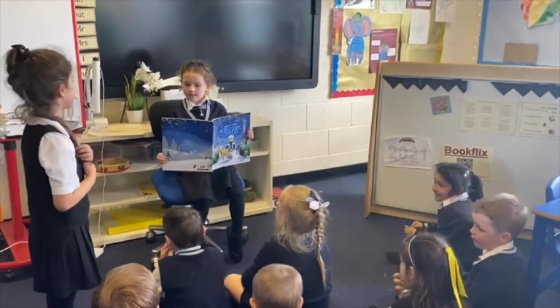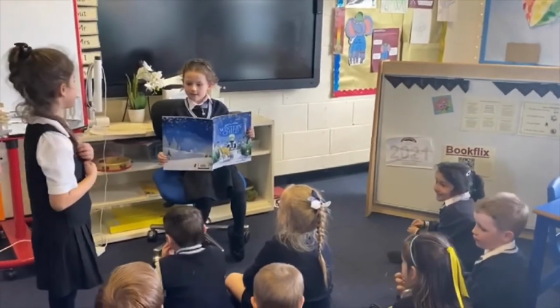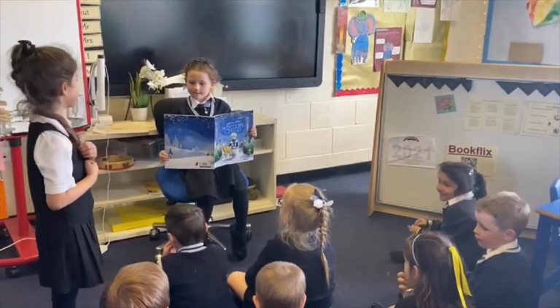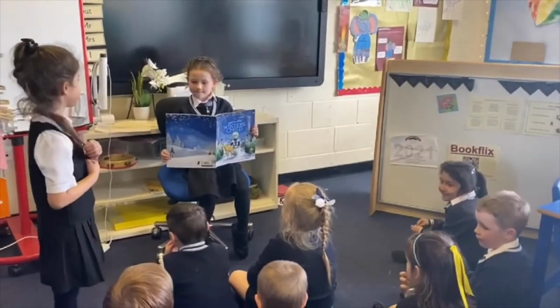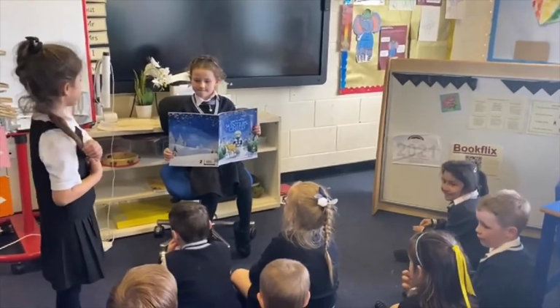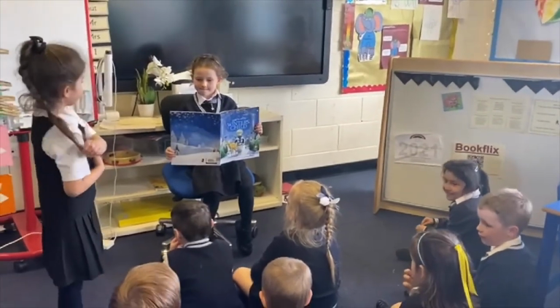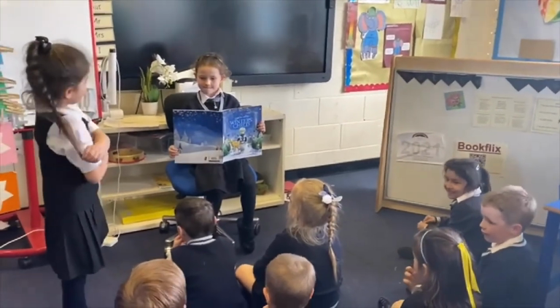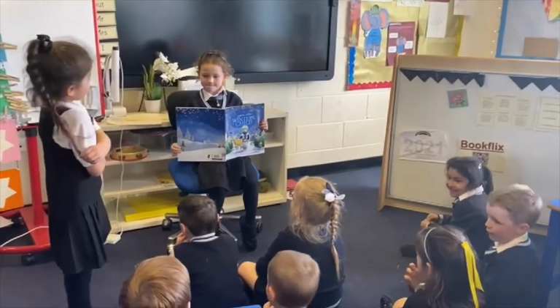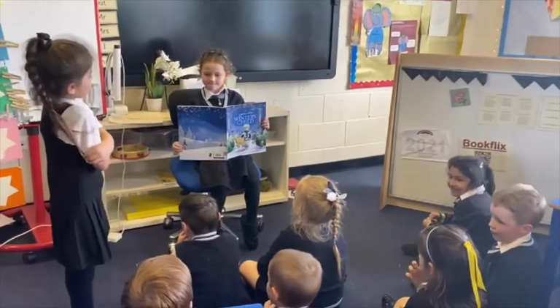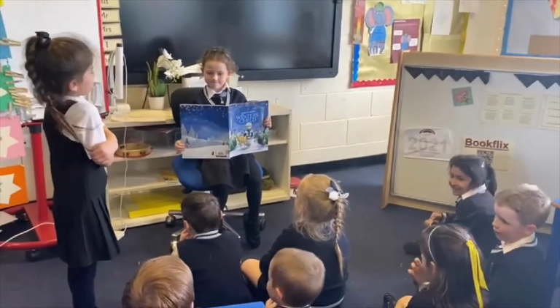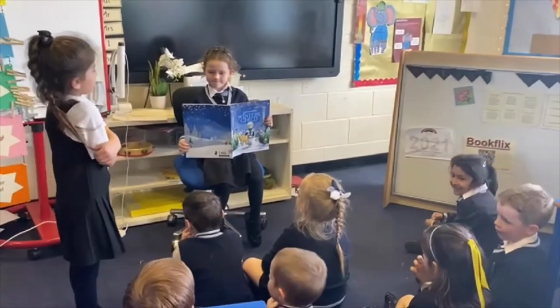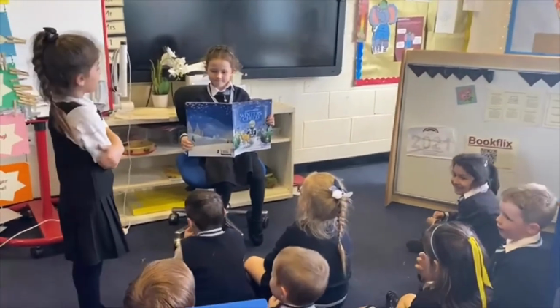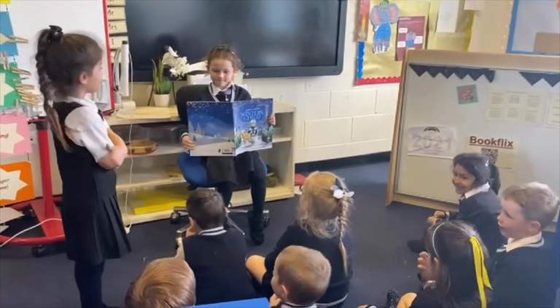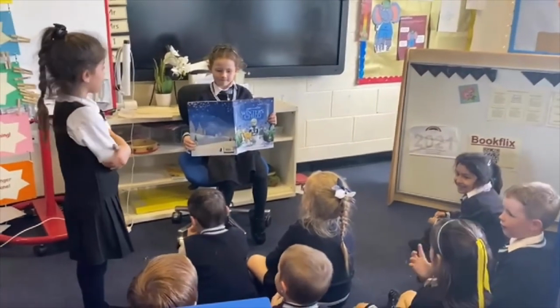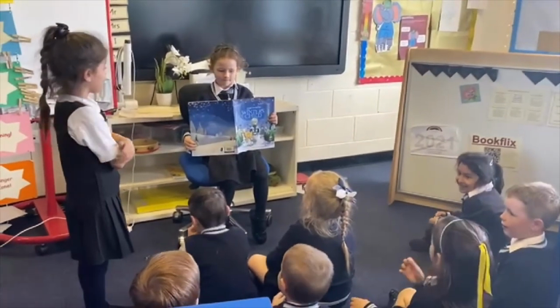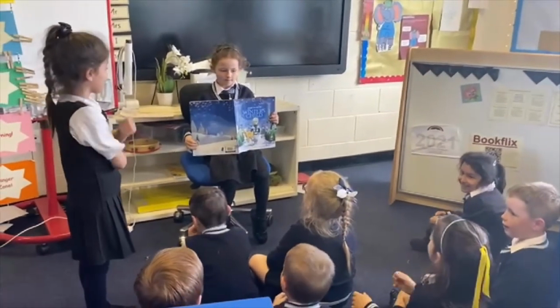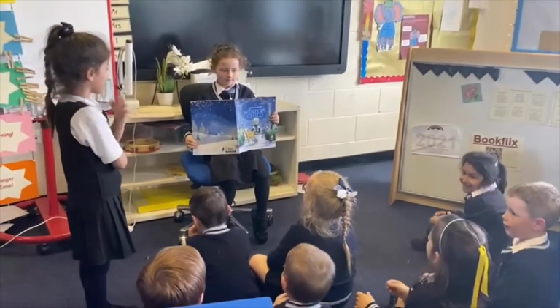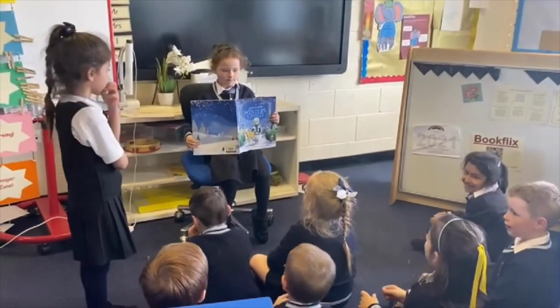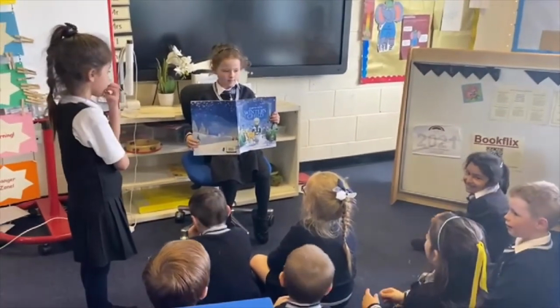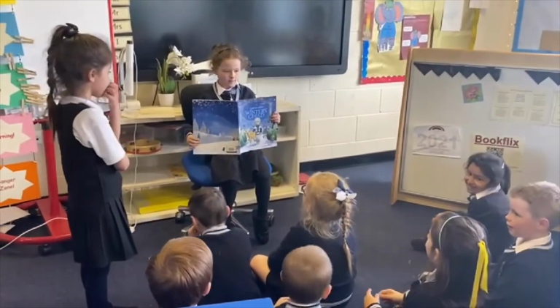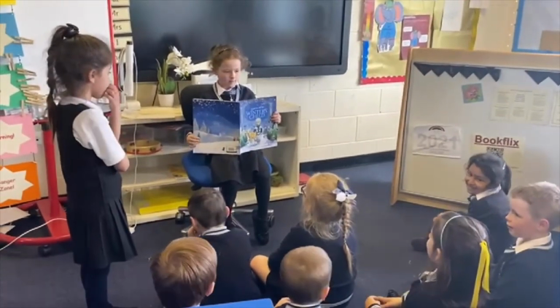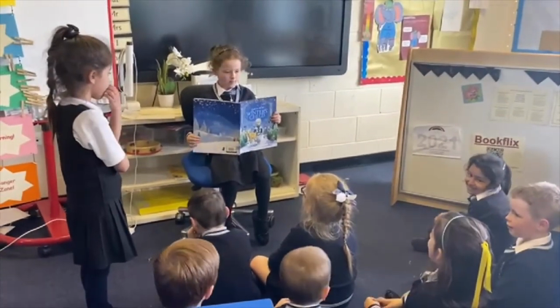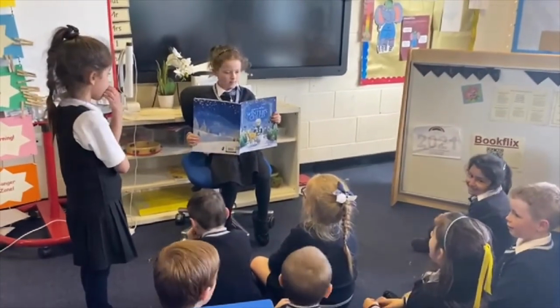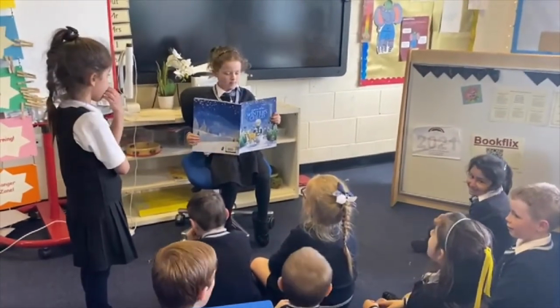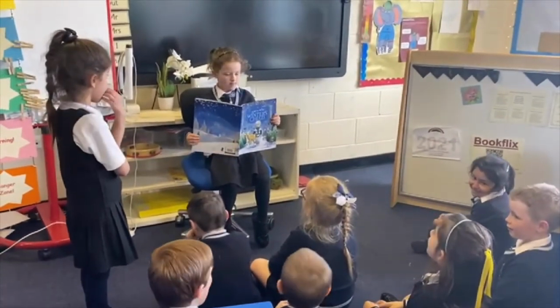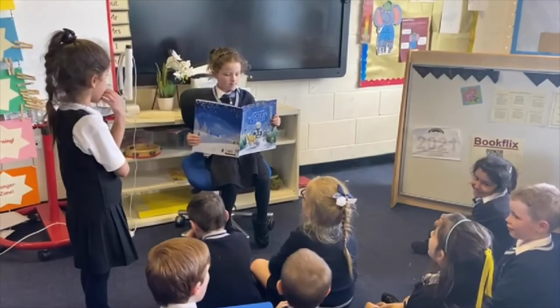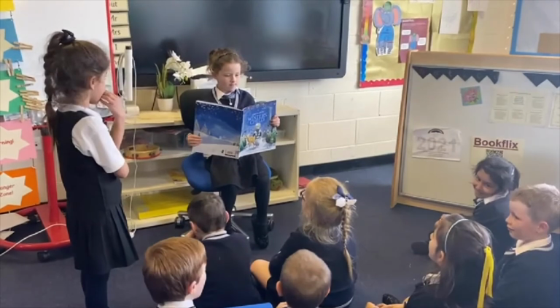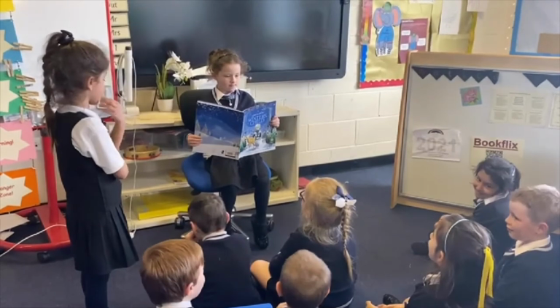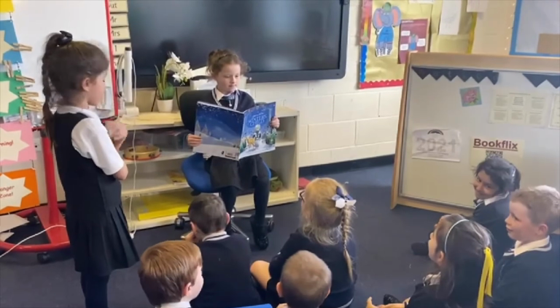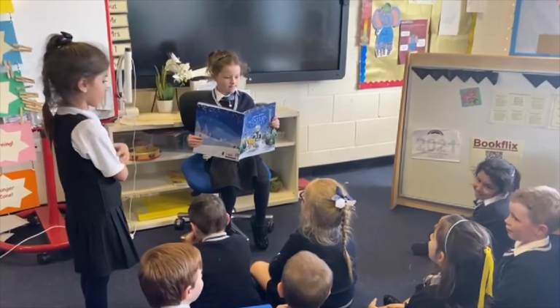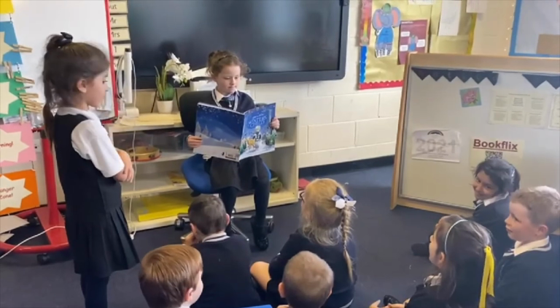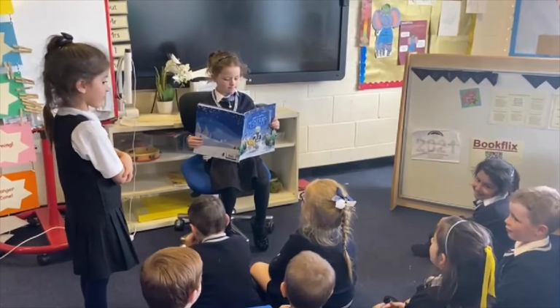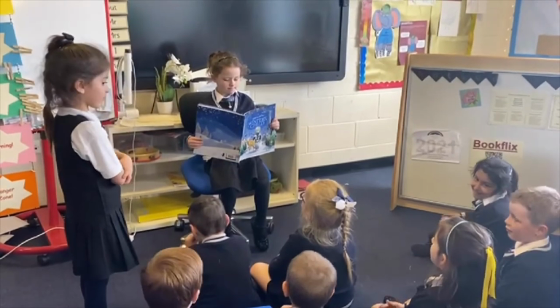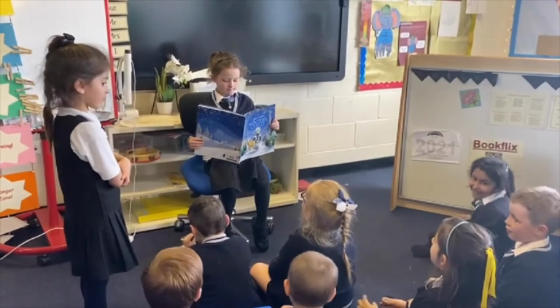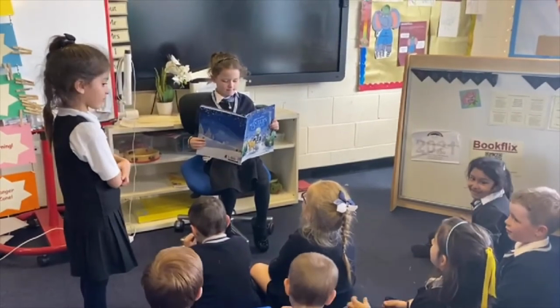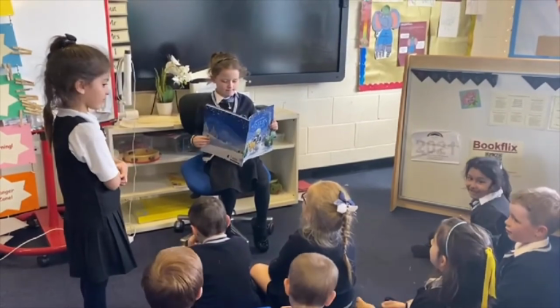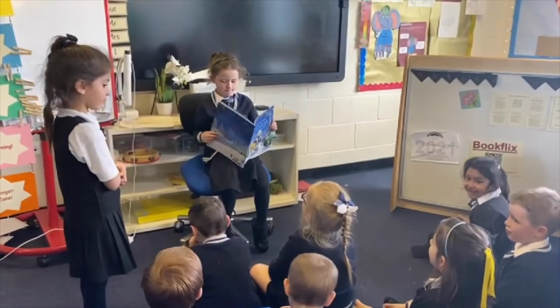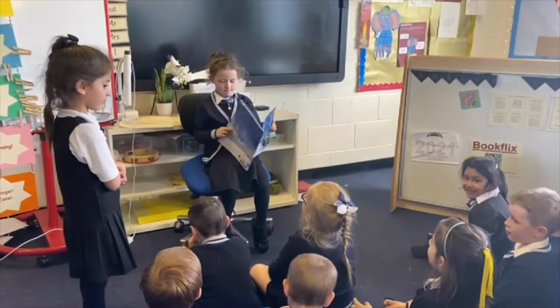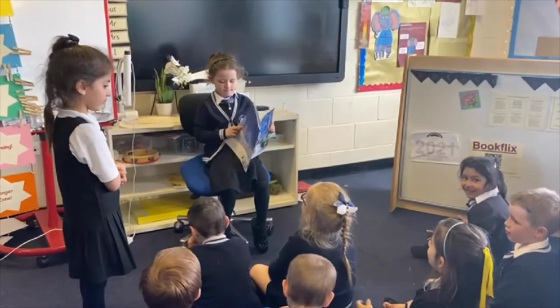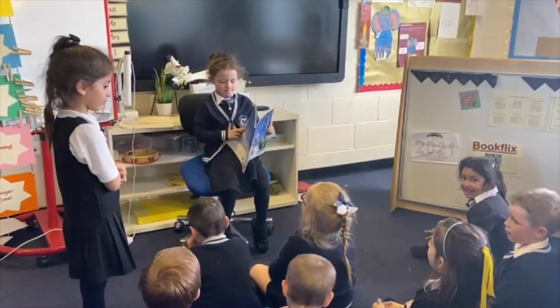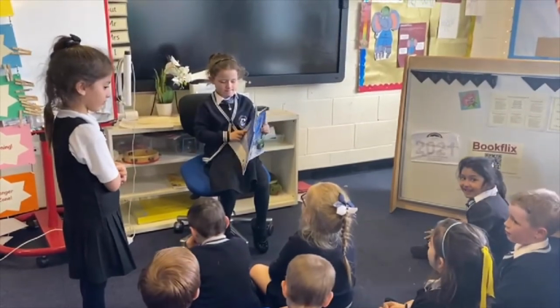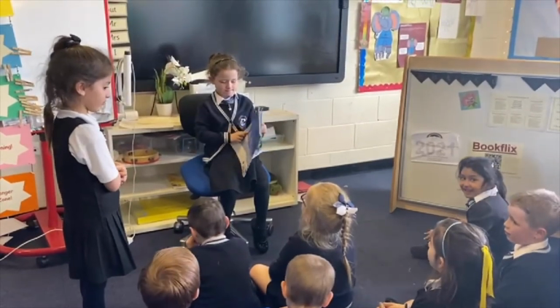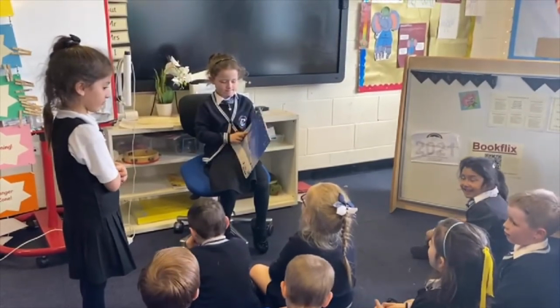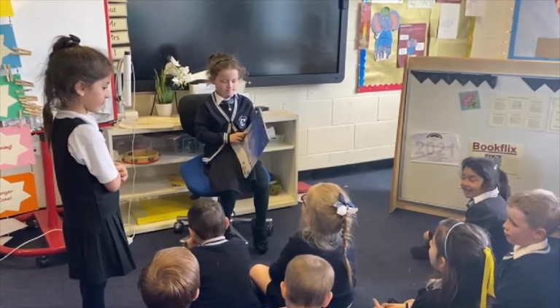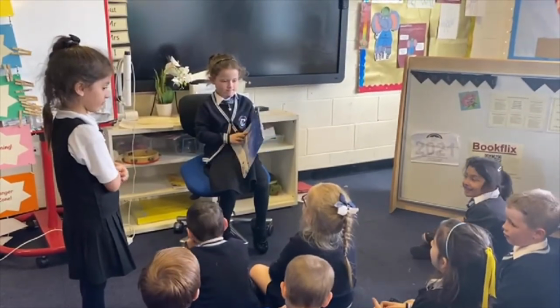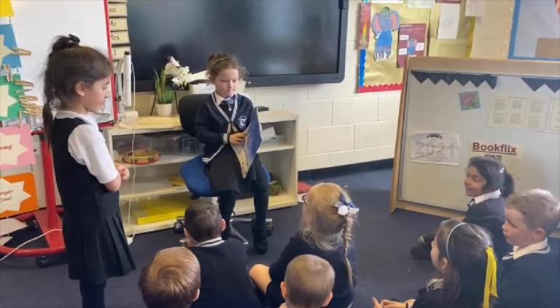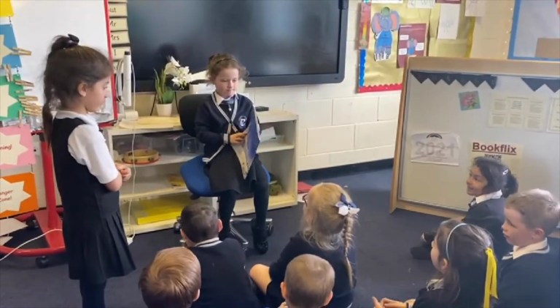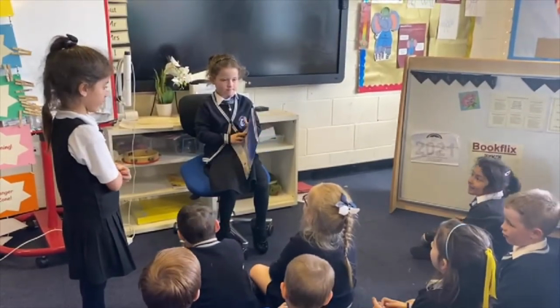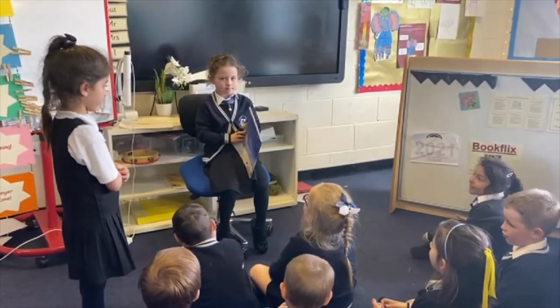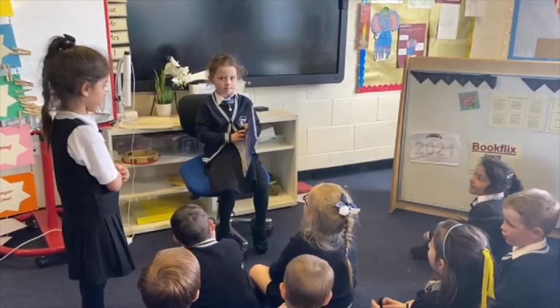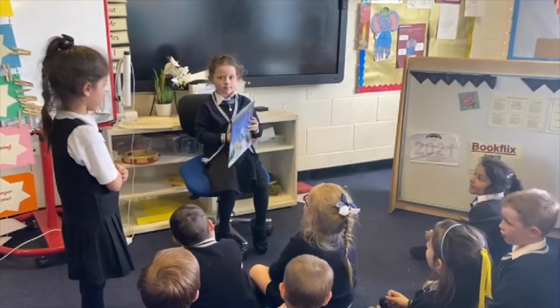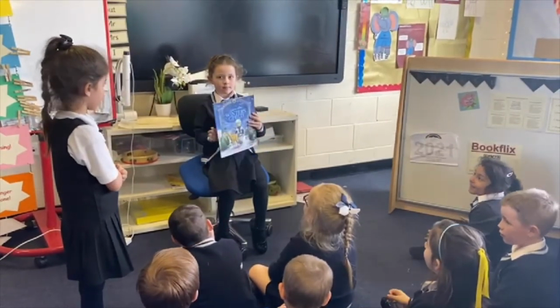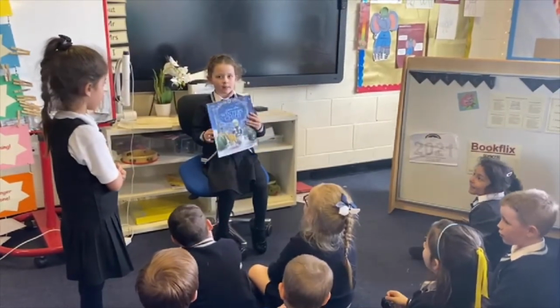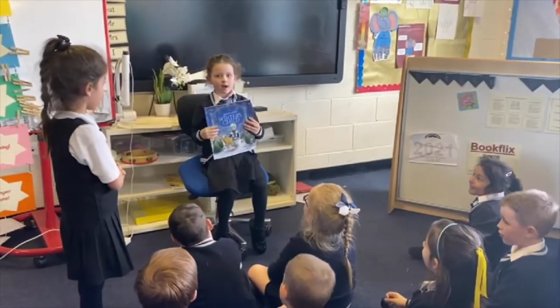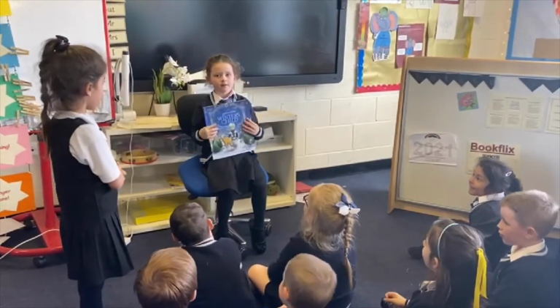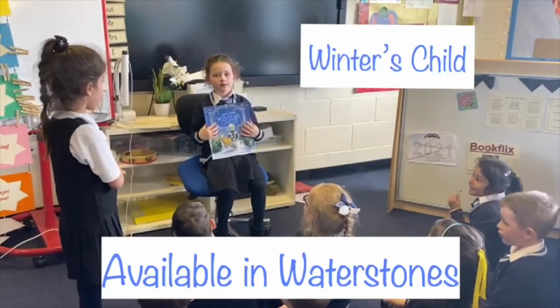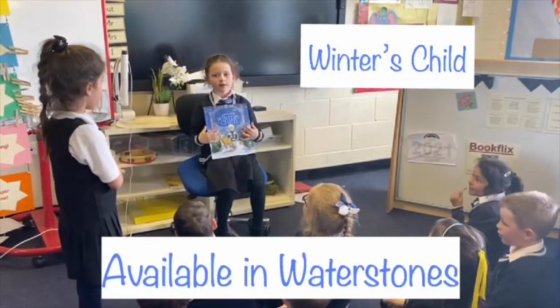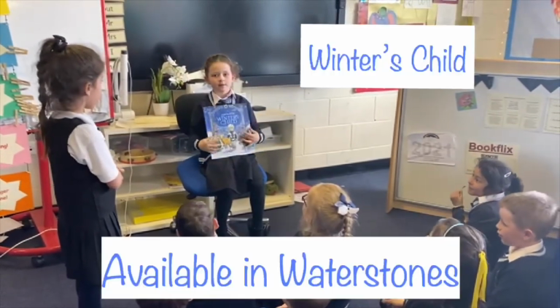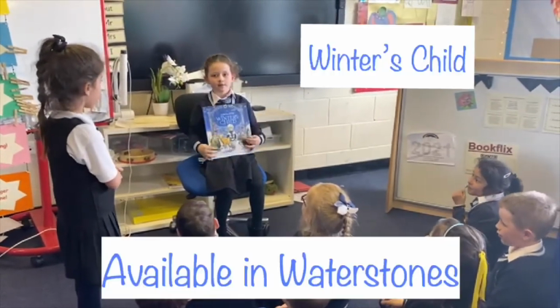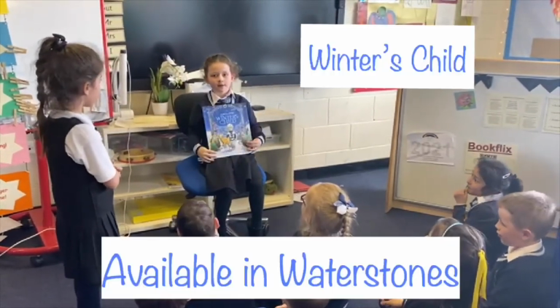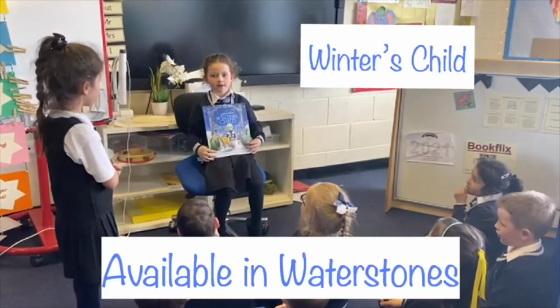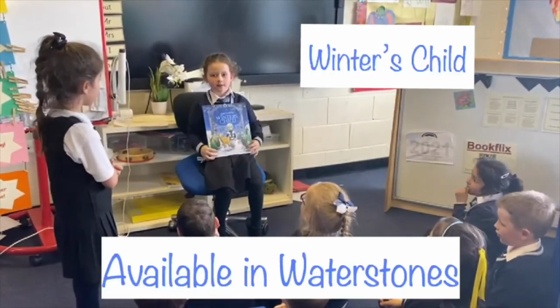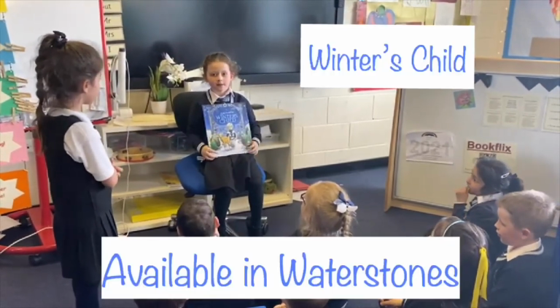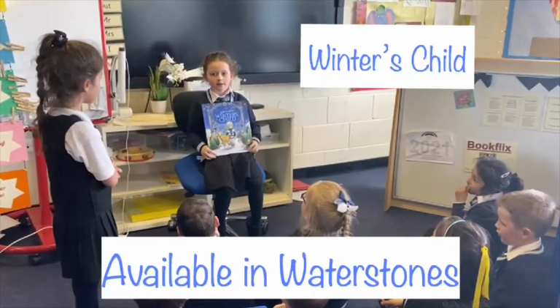It's Winter's Child — it's about a boy who comes to meet the Winter's Child and they can meet up and walk again.